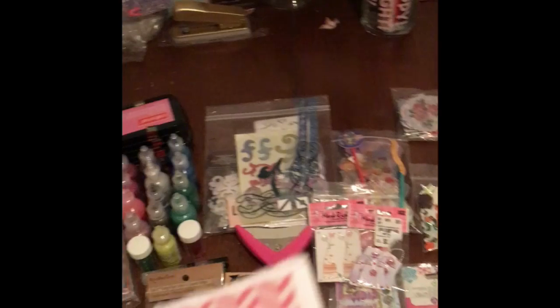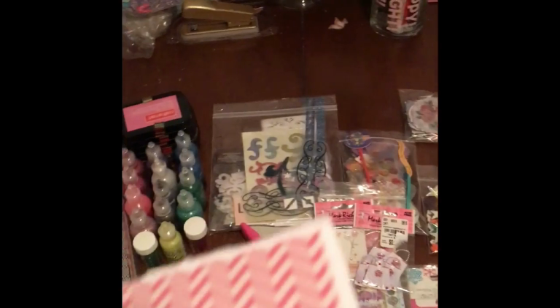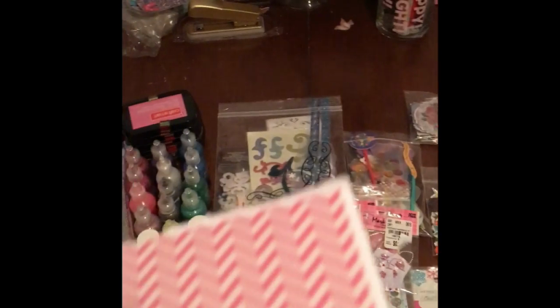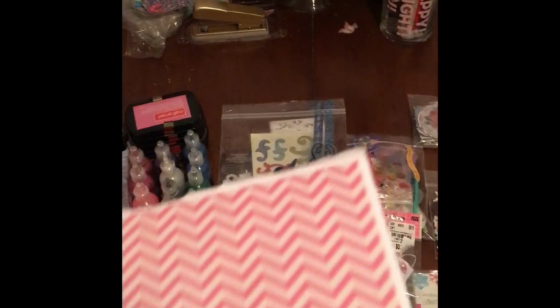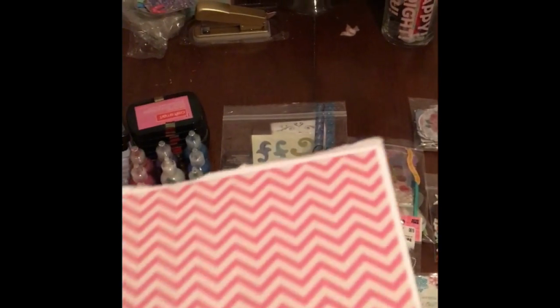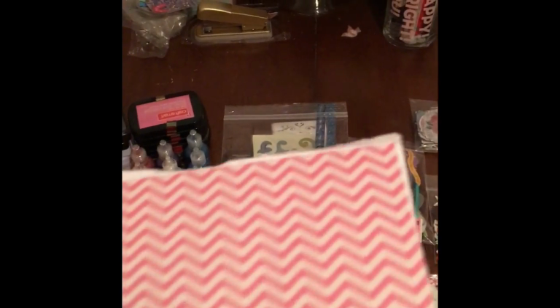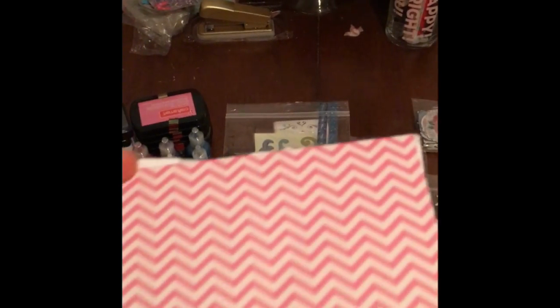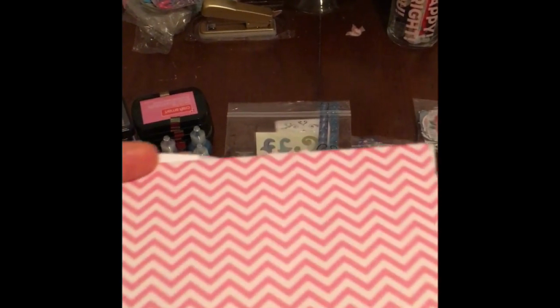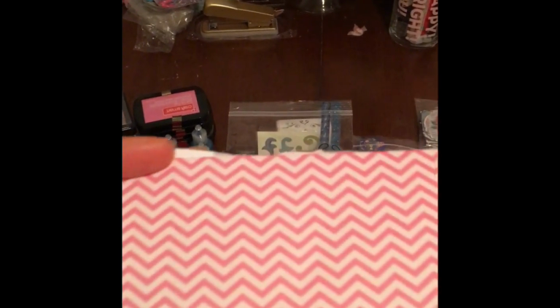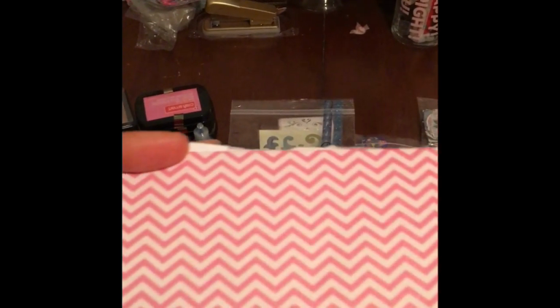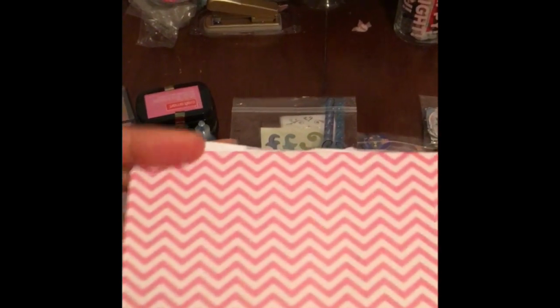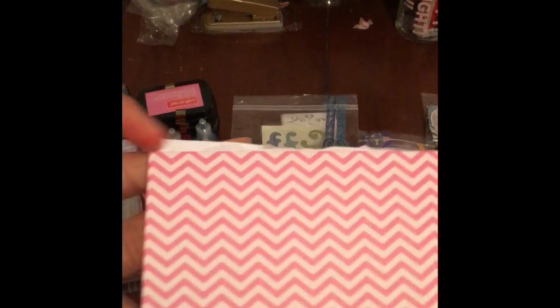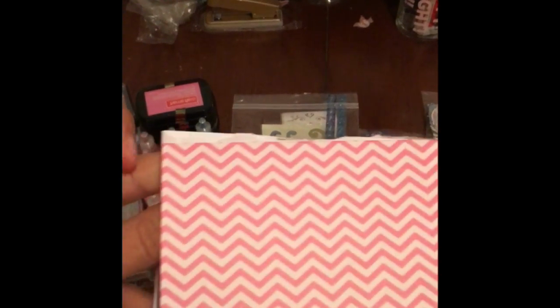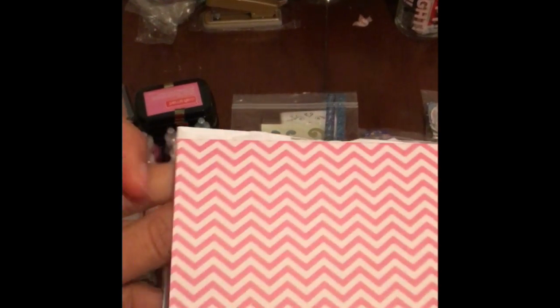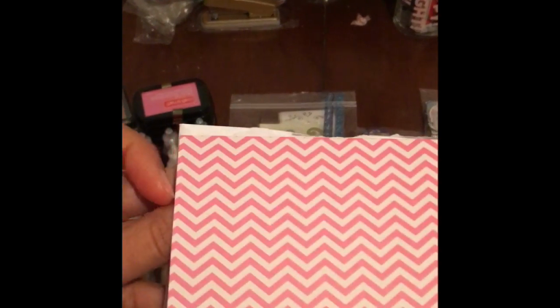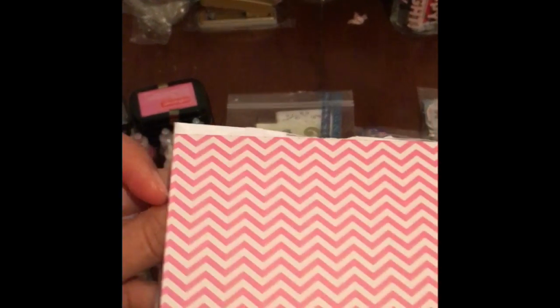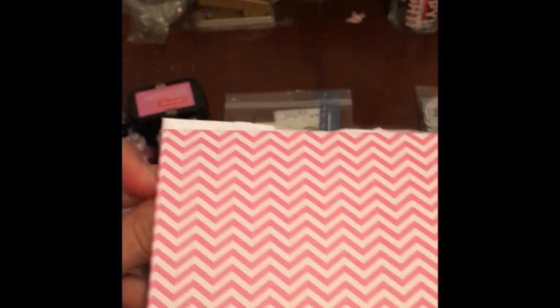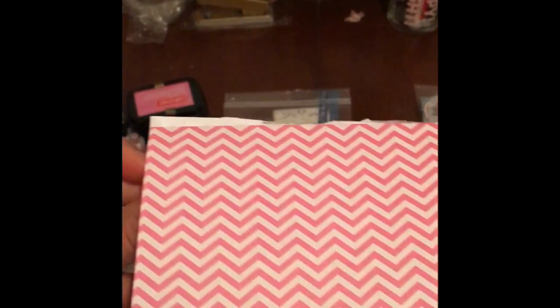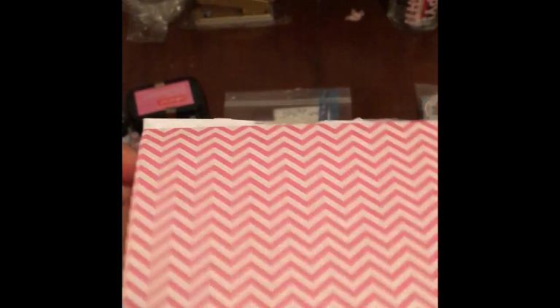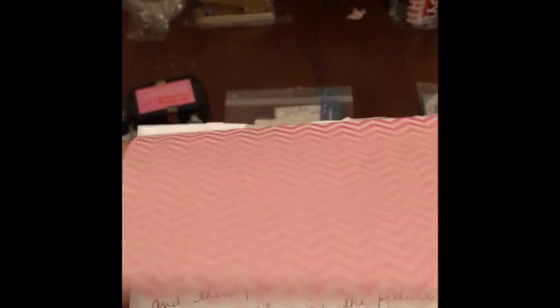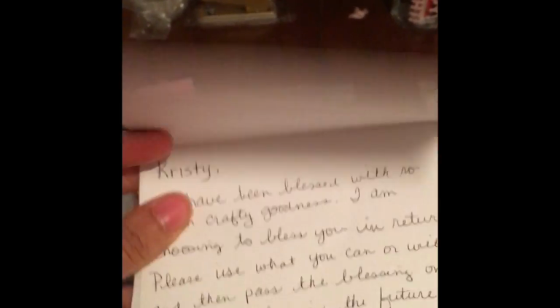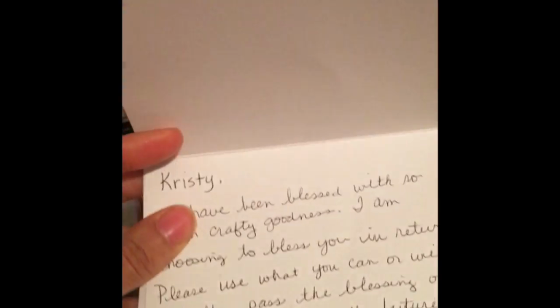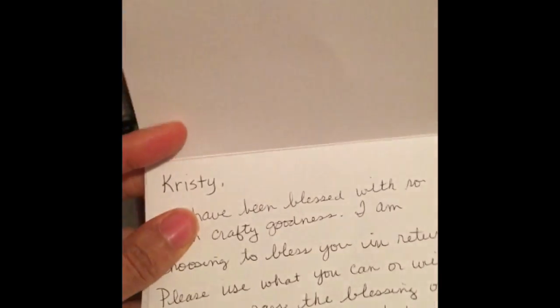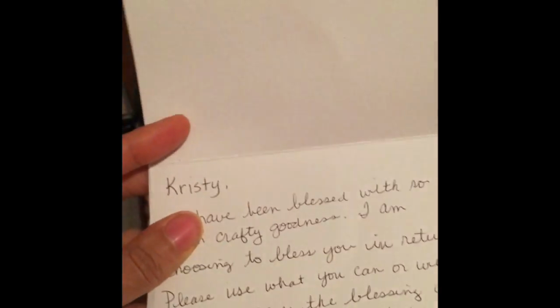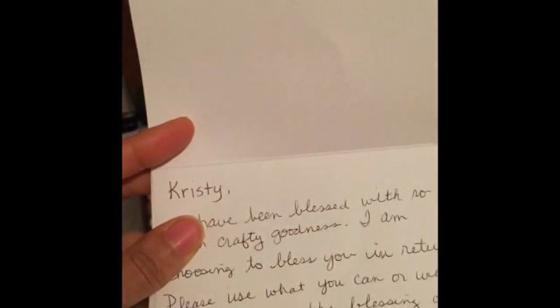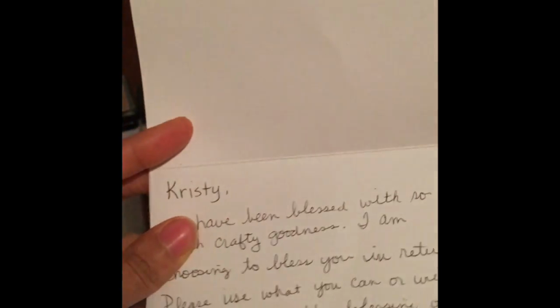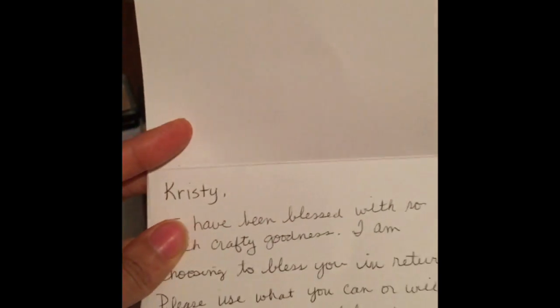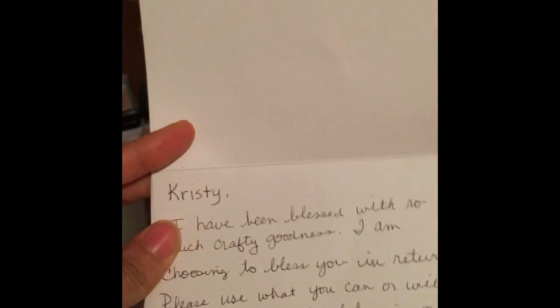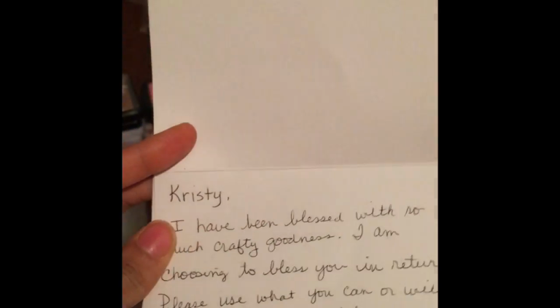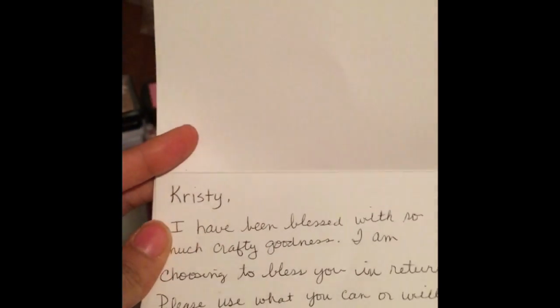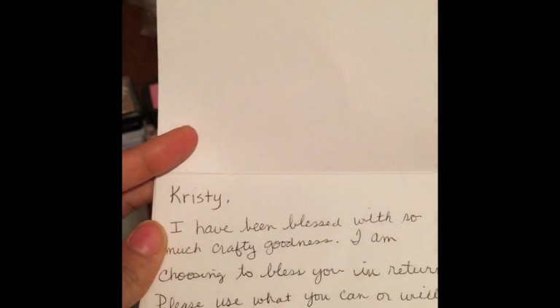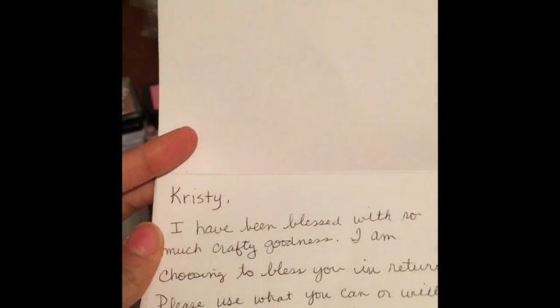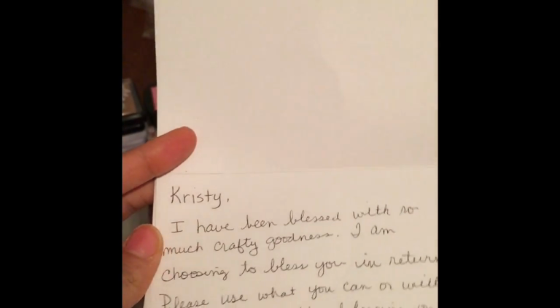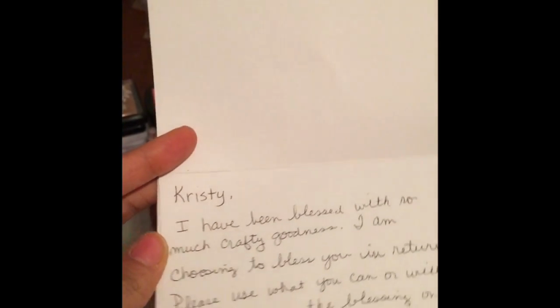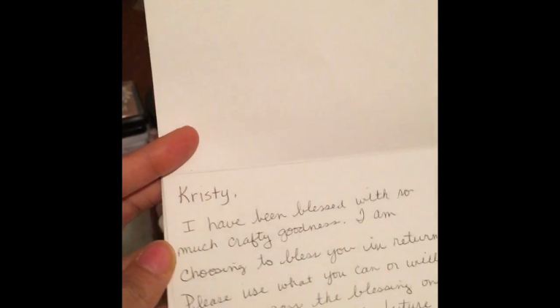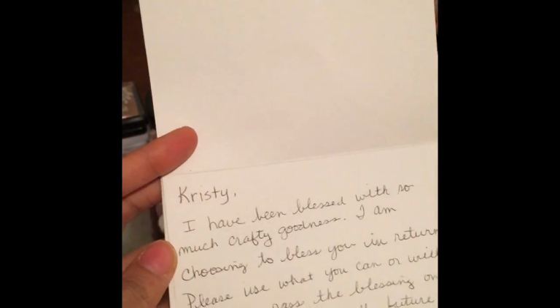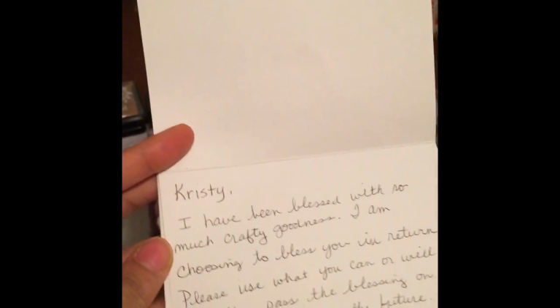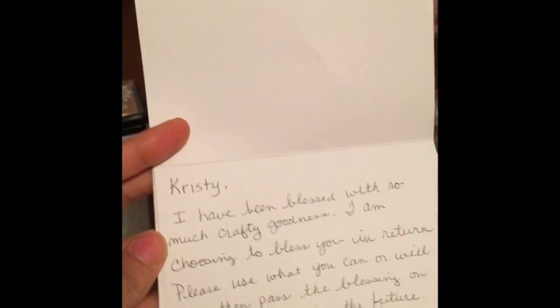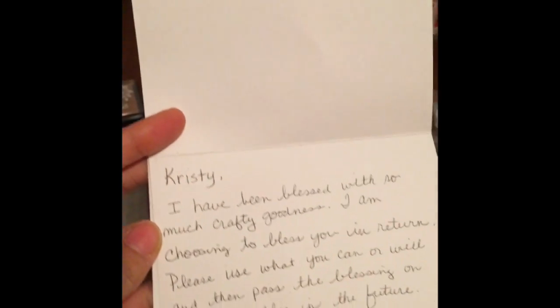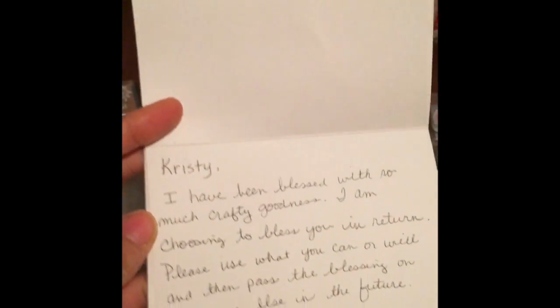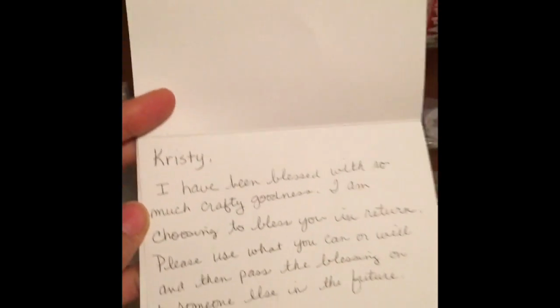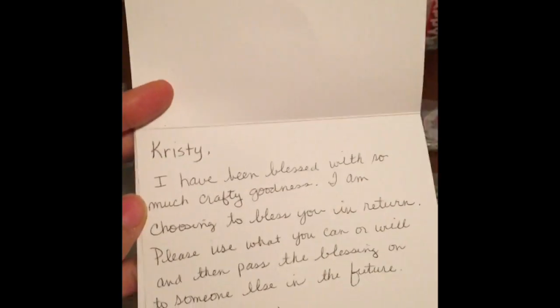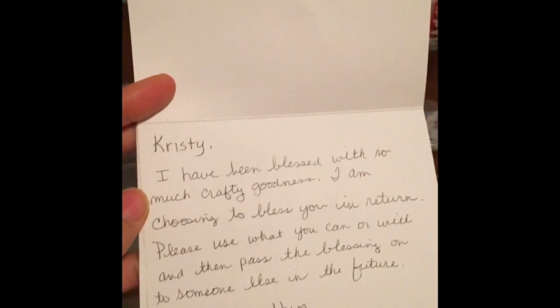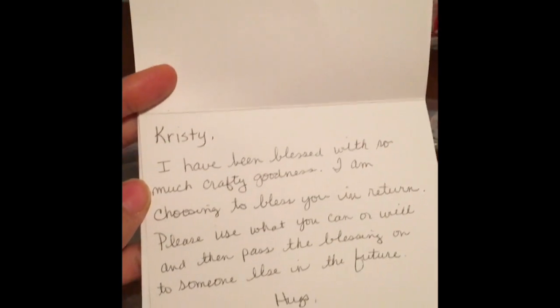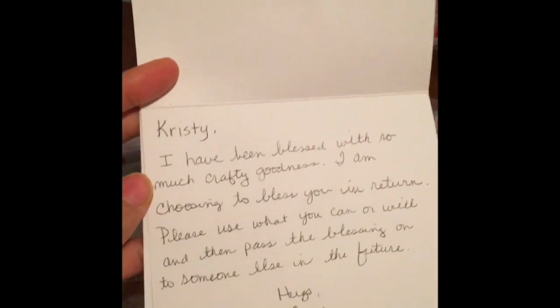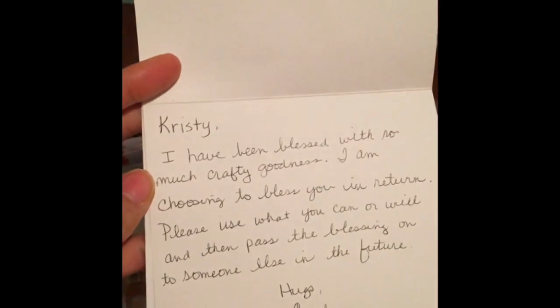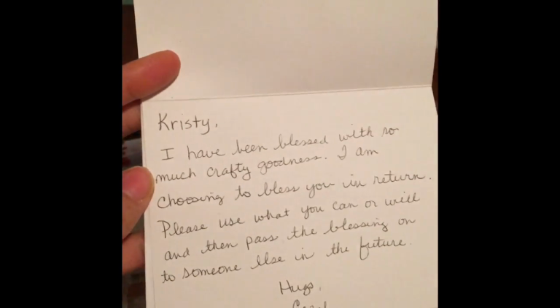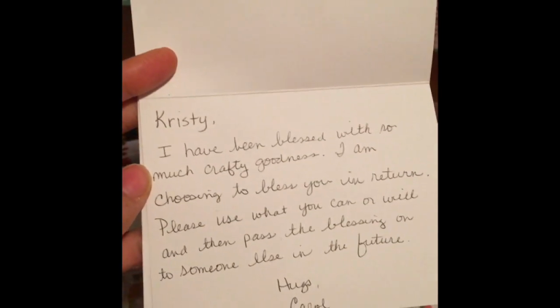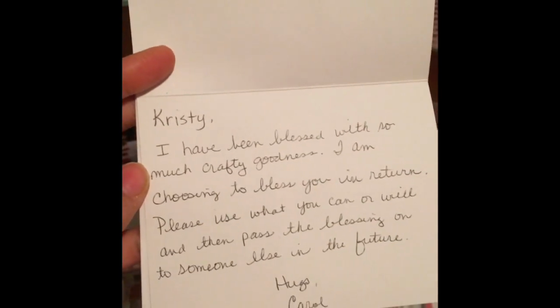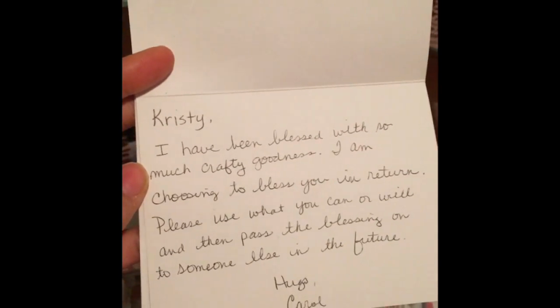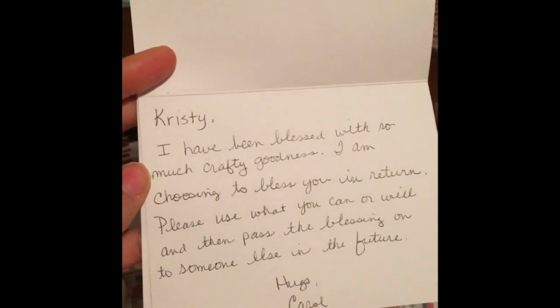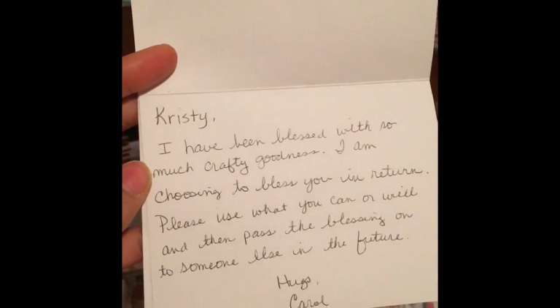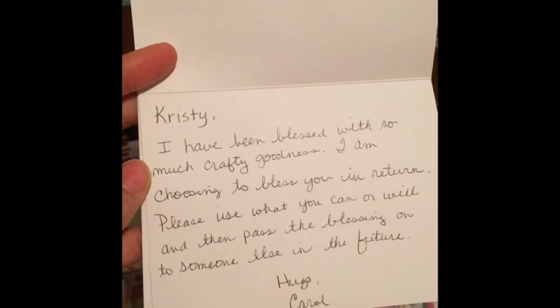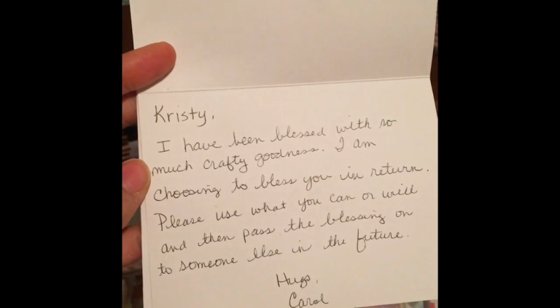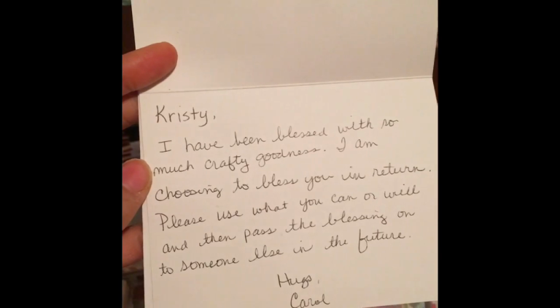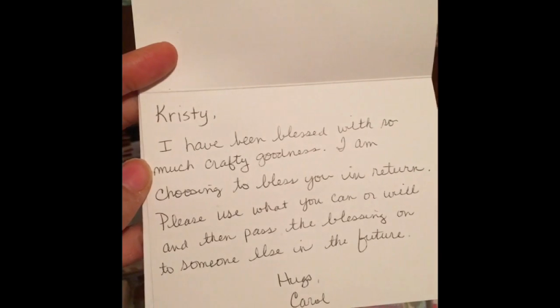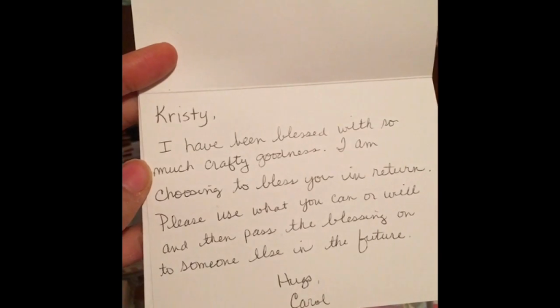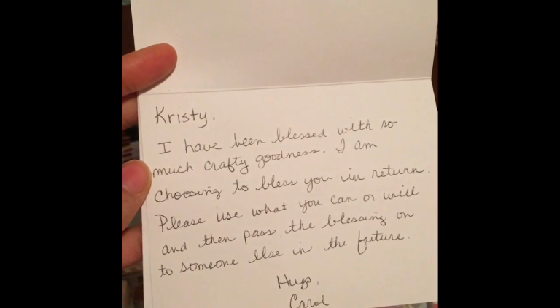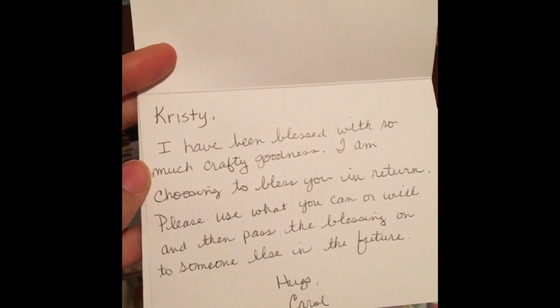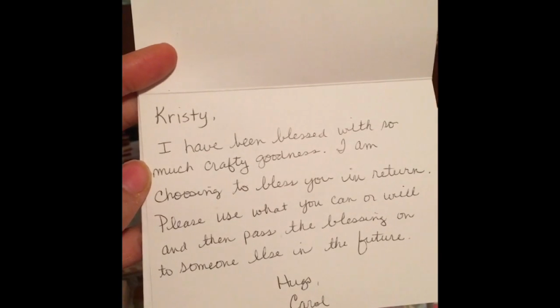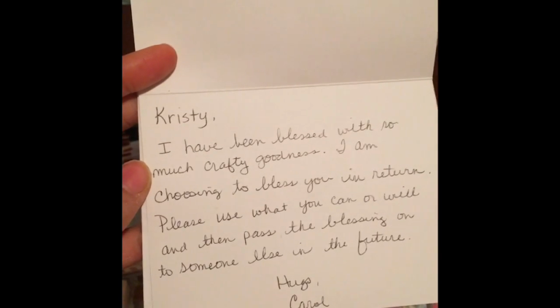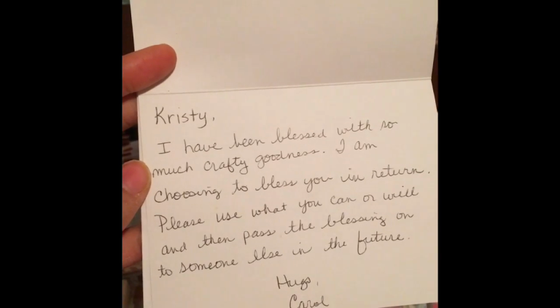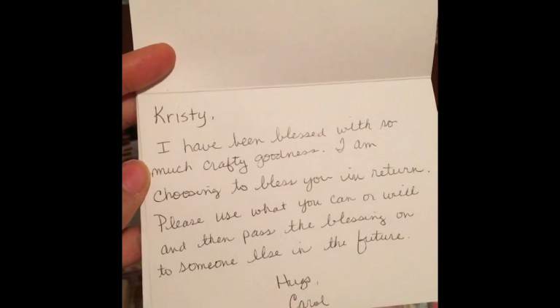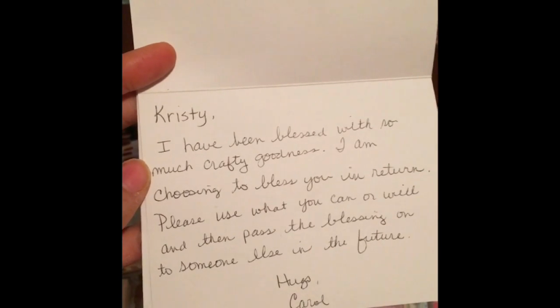Hi, it's Efna Green Living here and I just wanted to show you another blessing, a random act of kindness that I got in the mail.